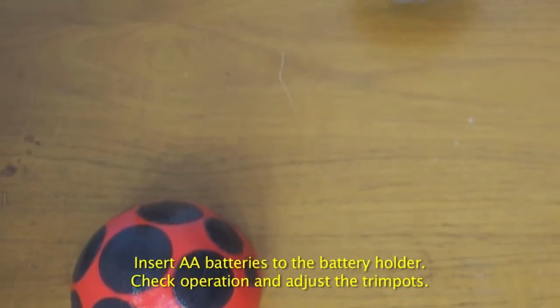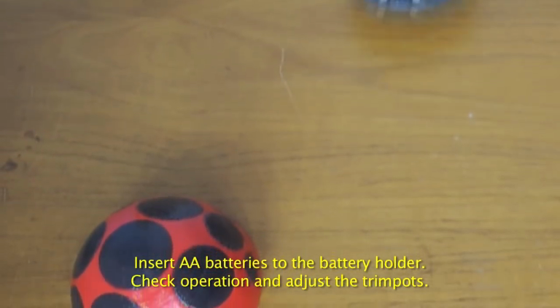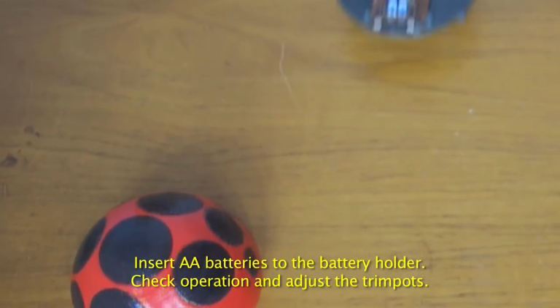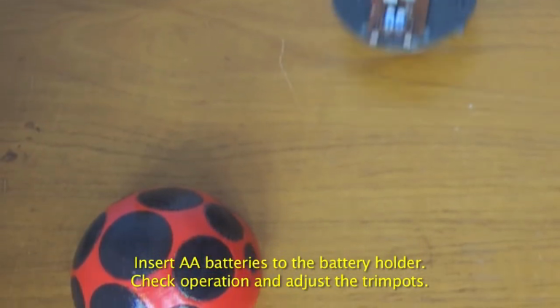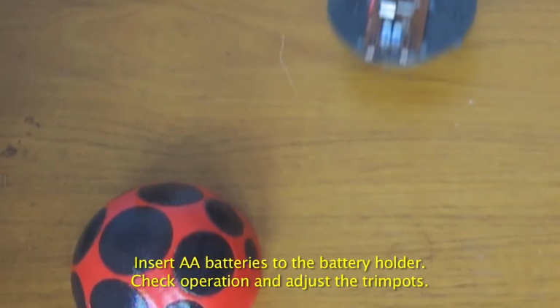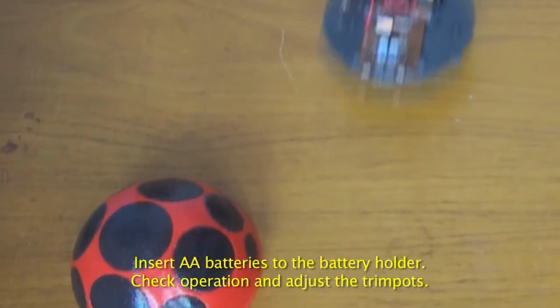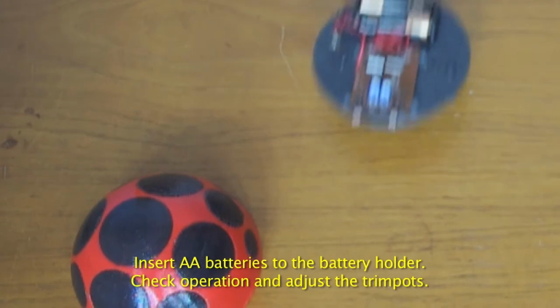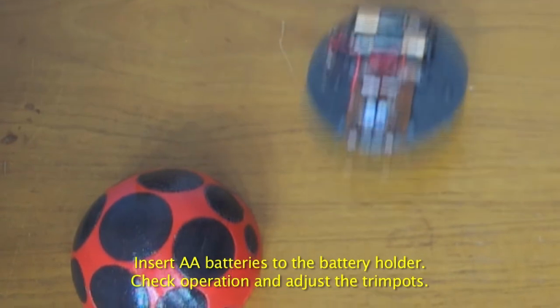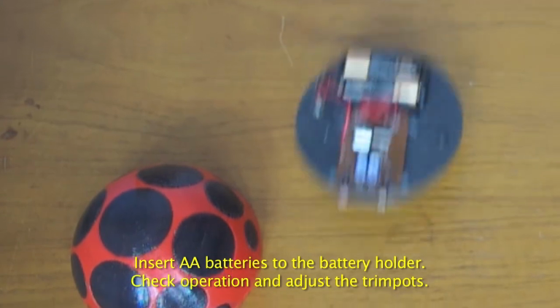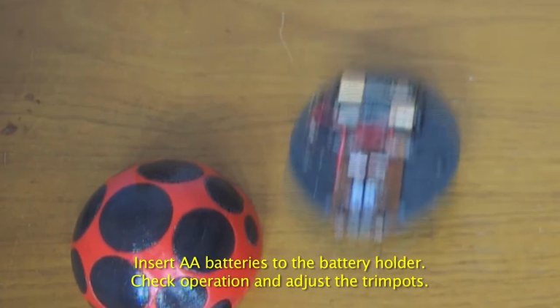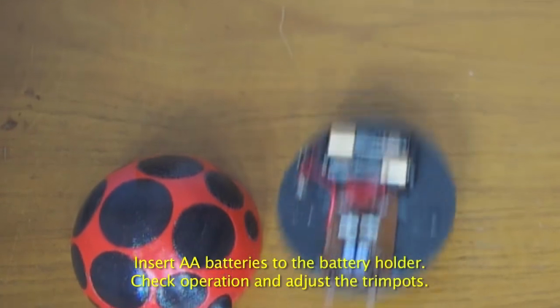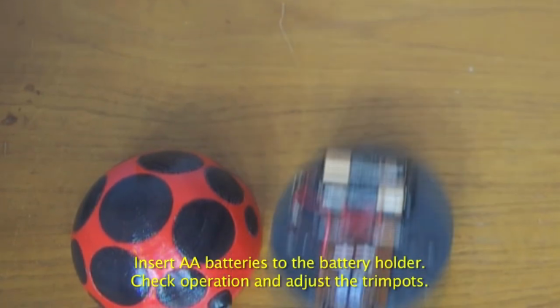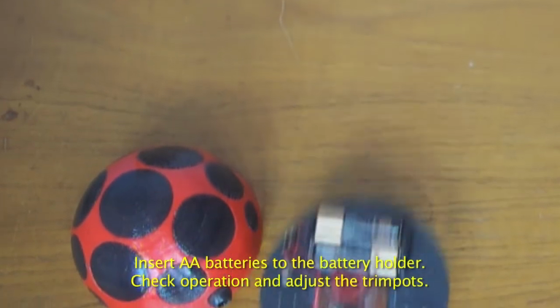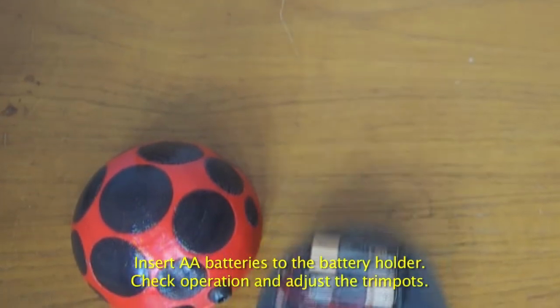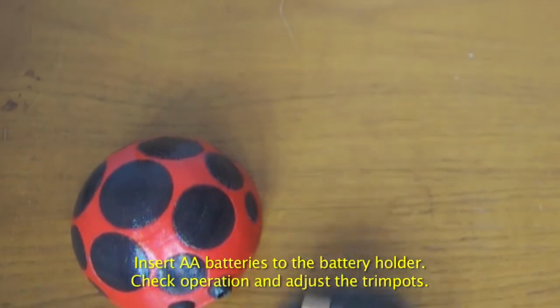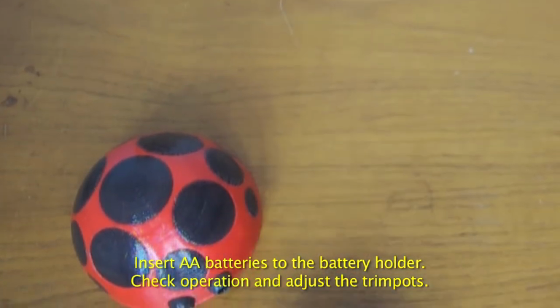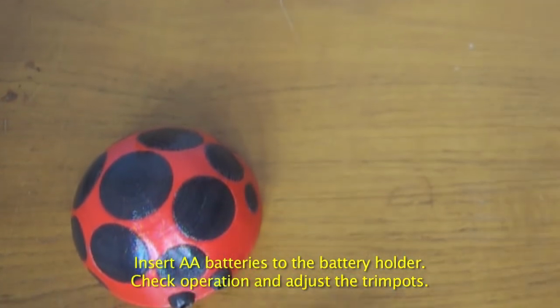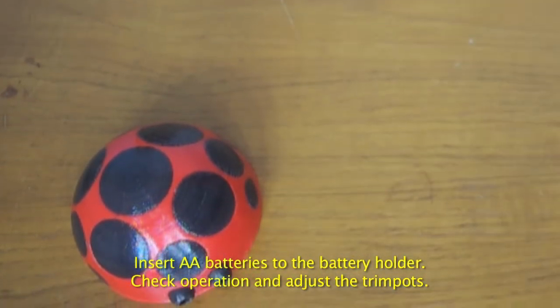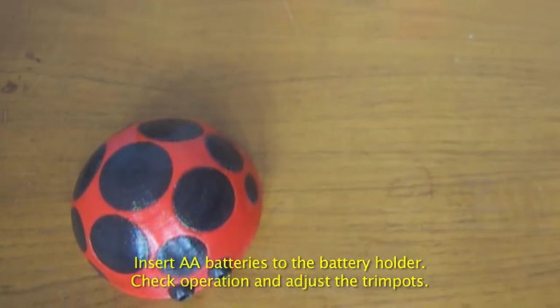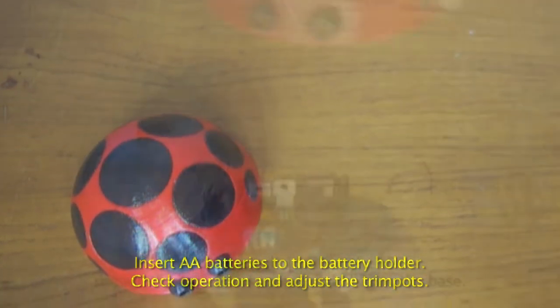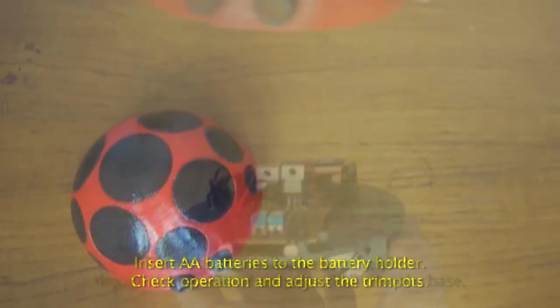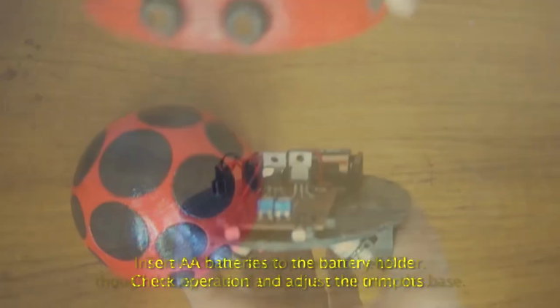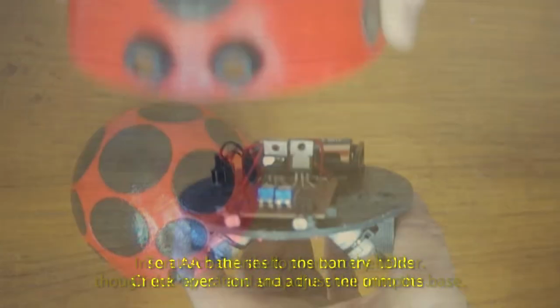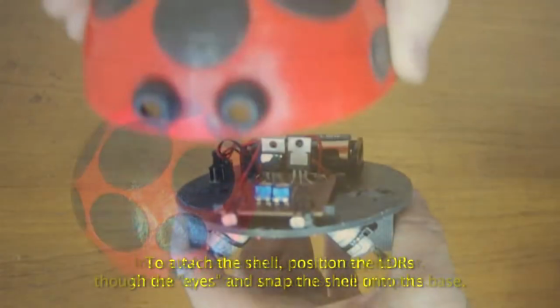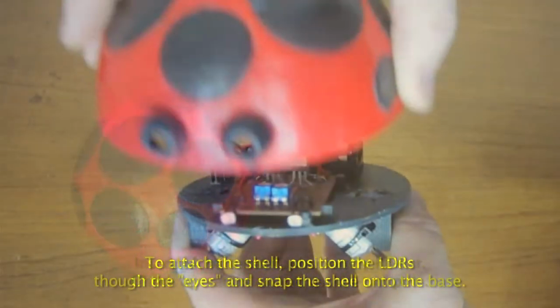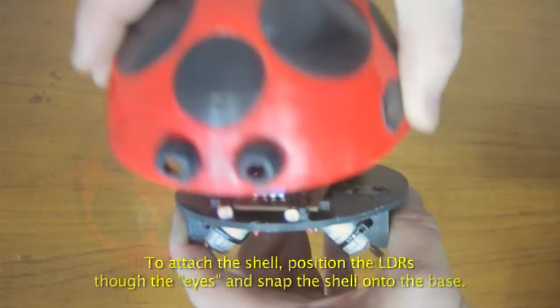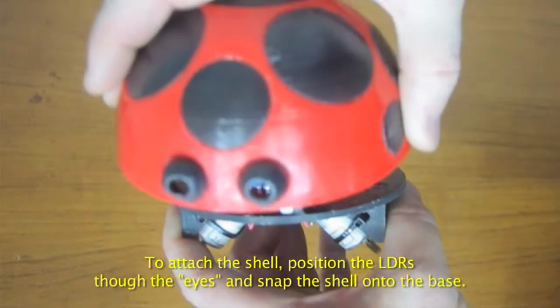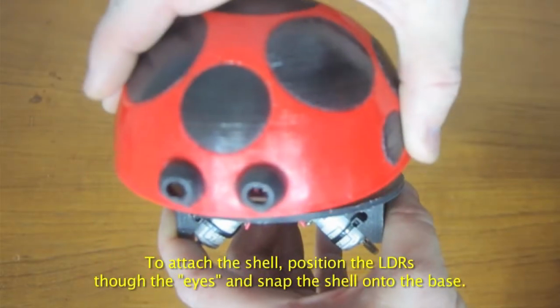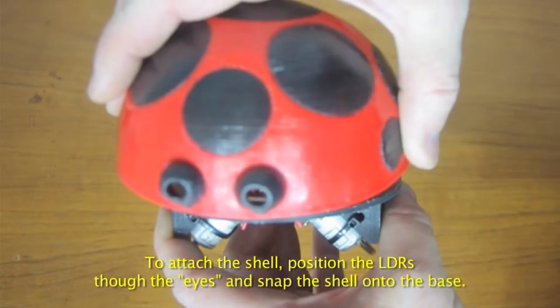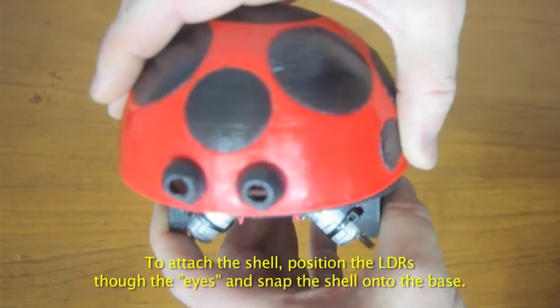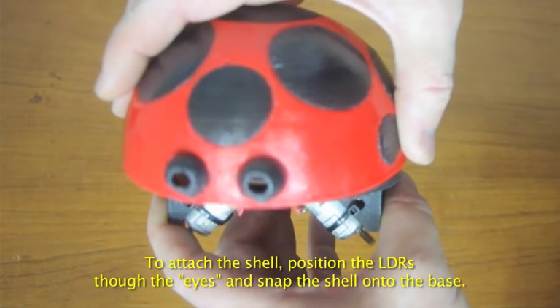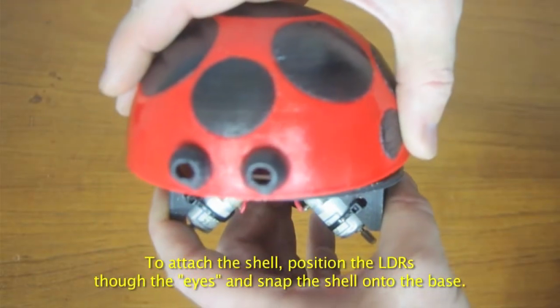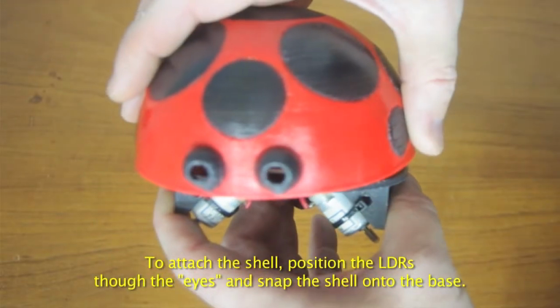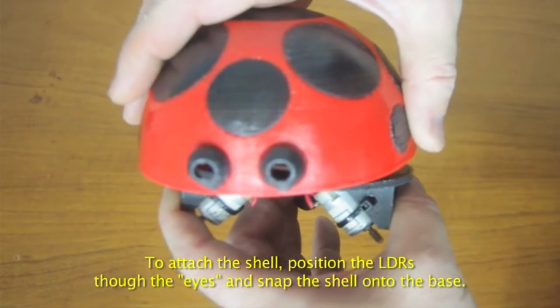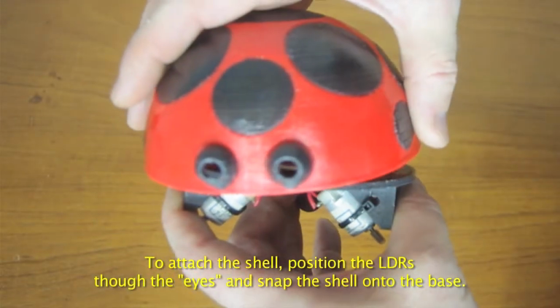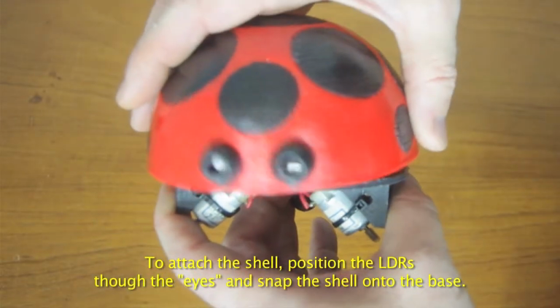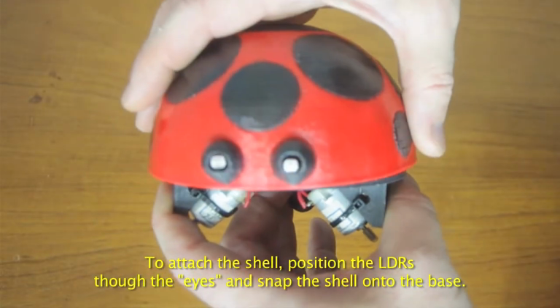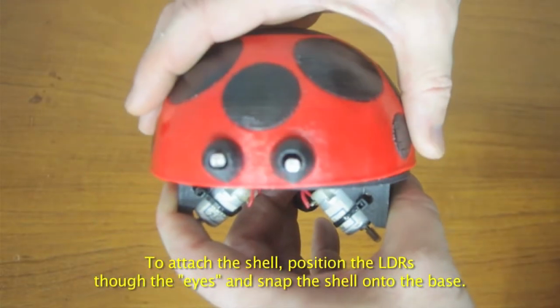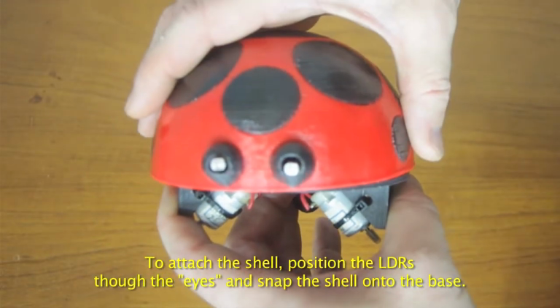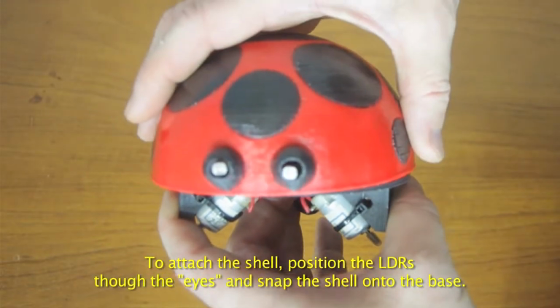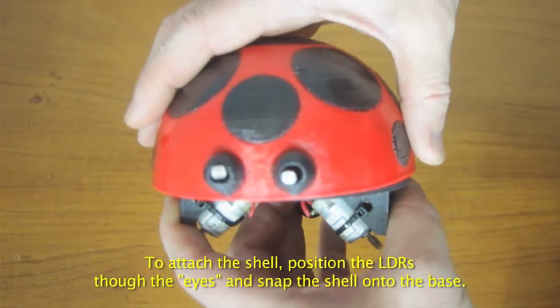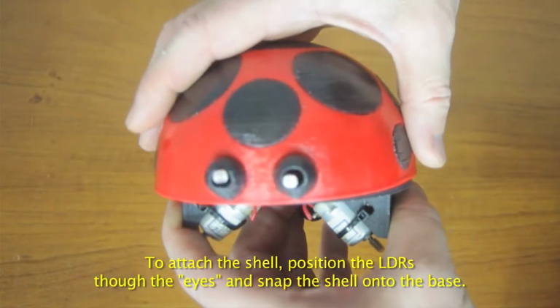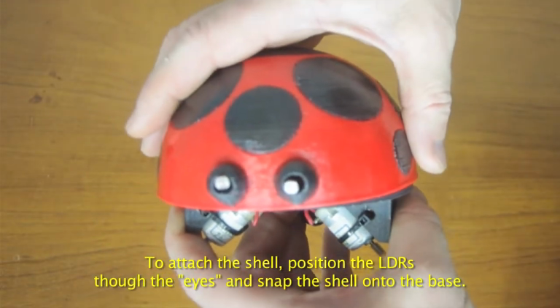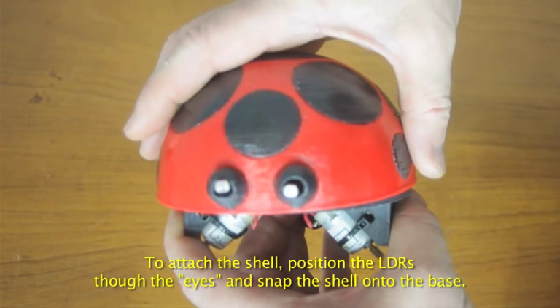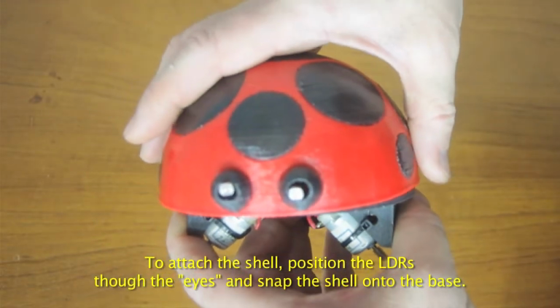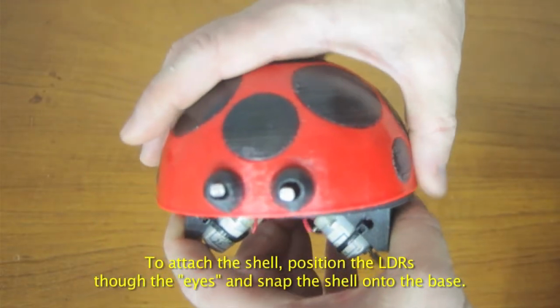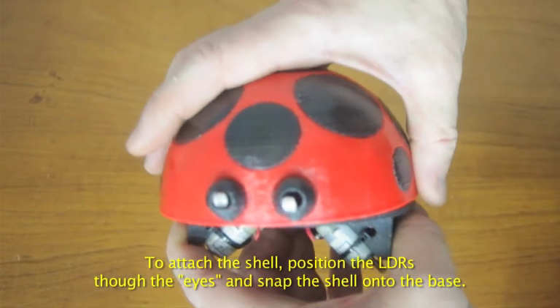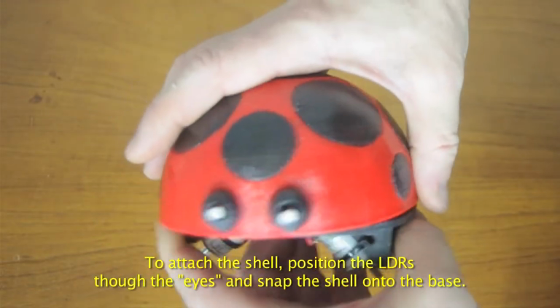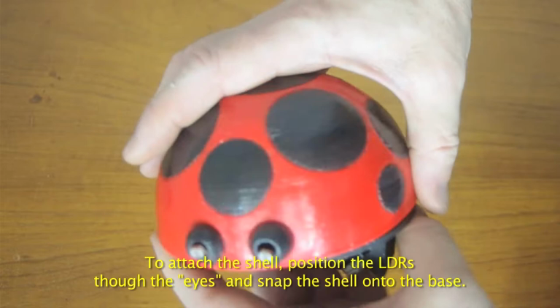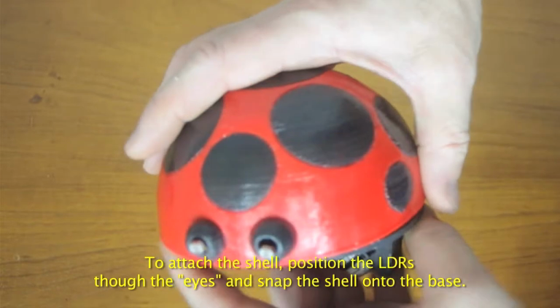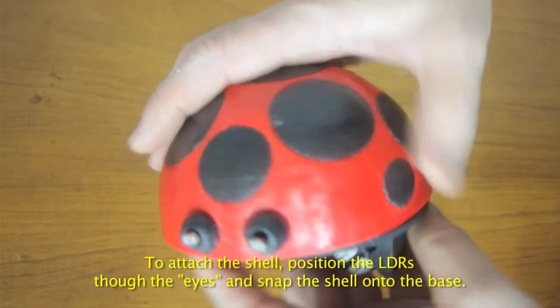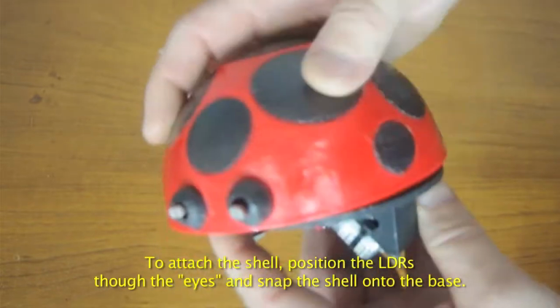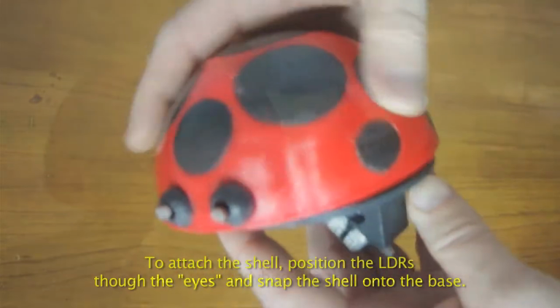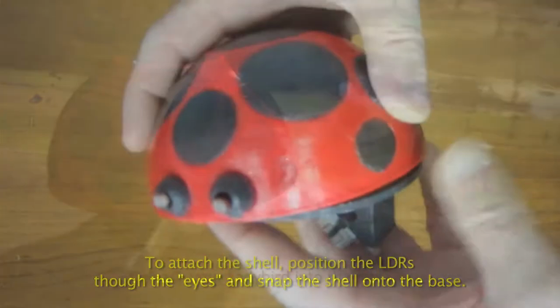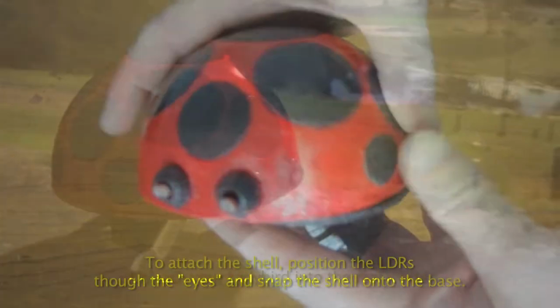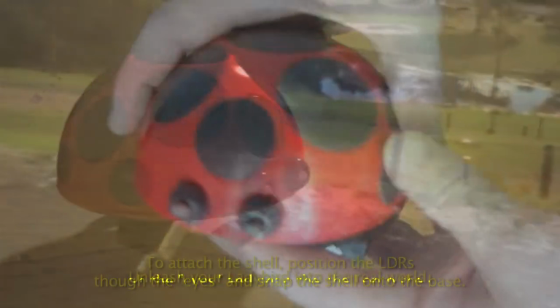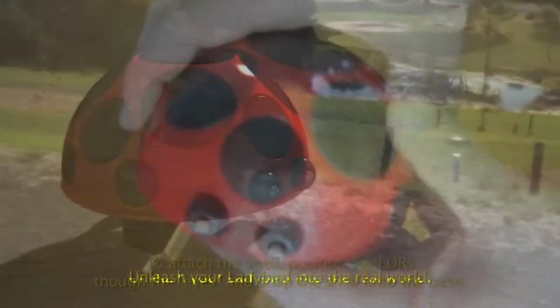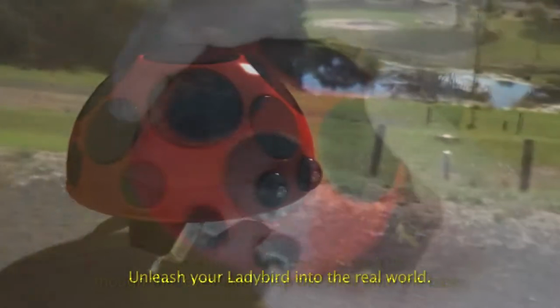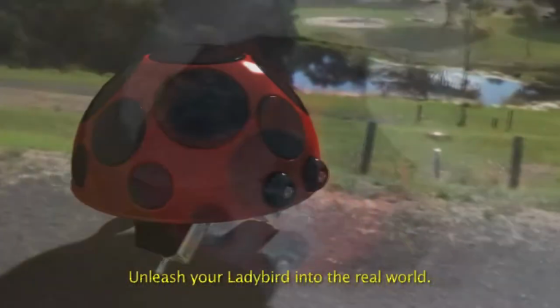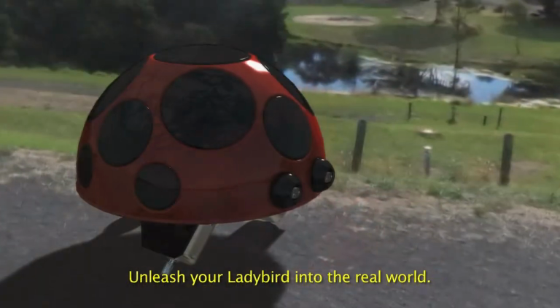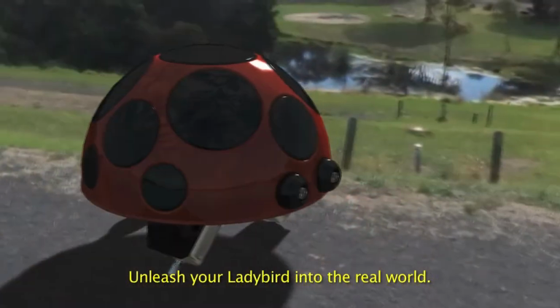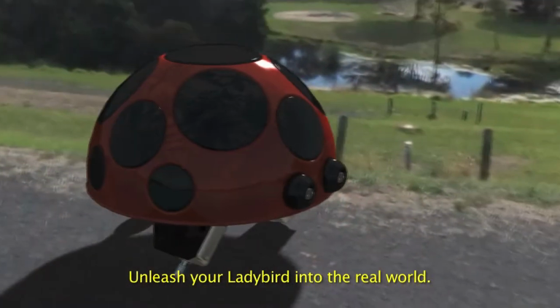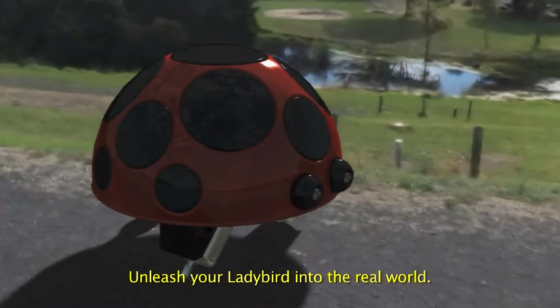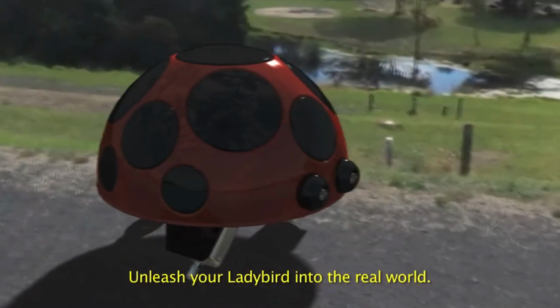Insert two AA batteries into the battery holder. Position the LDRs into the eyes and snap the shell into position.